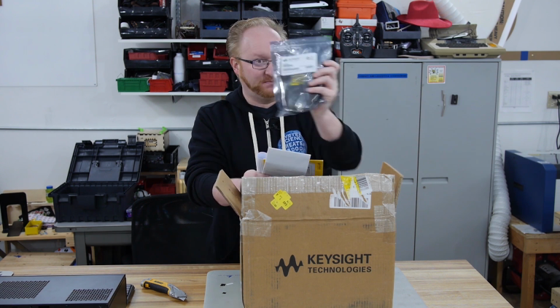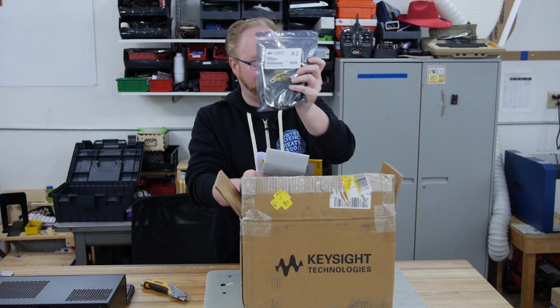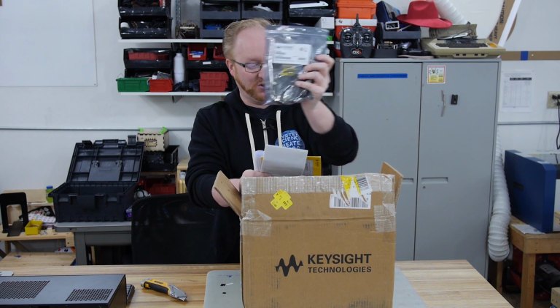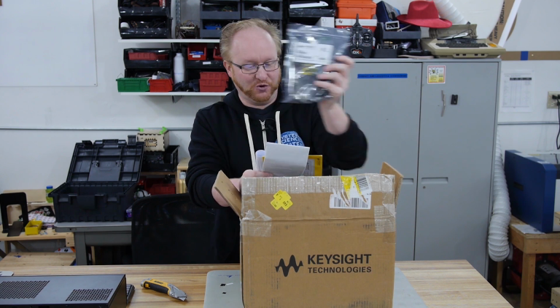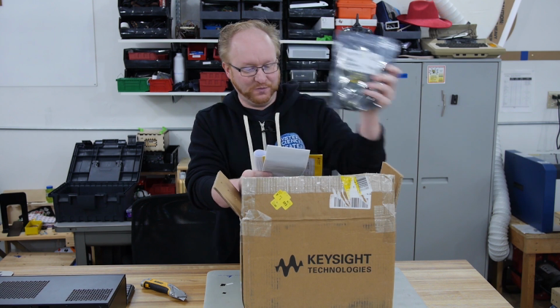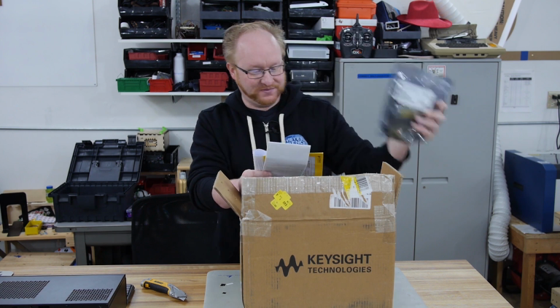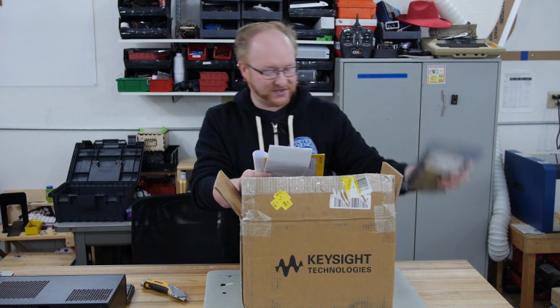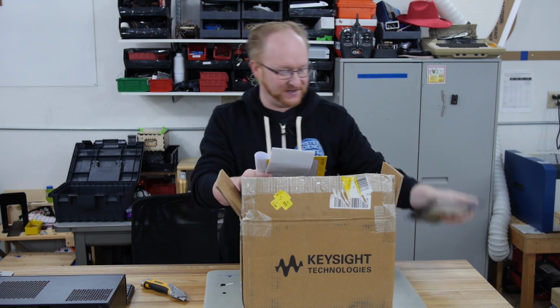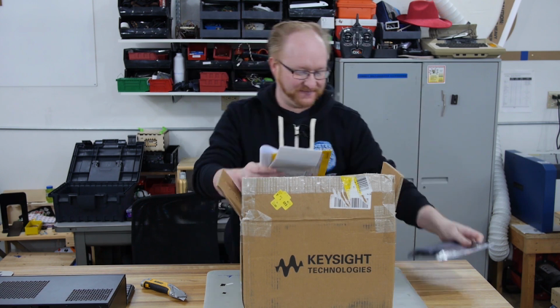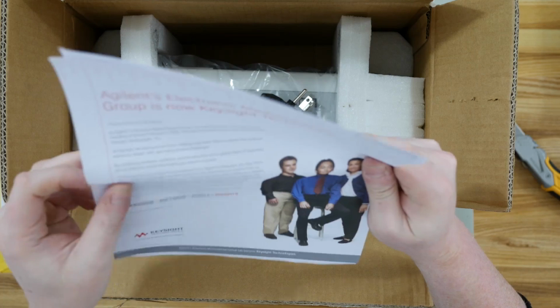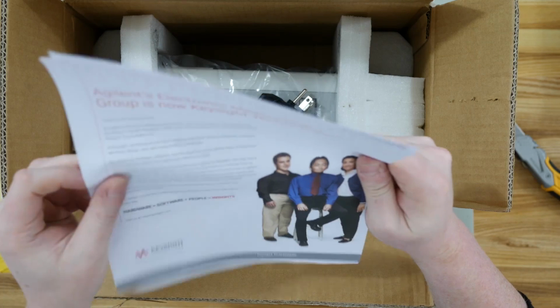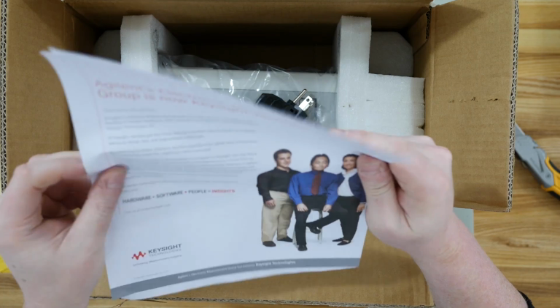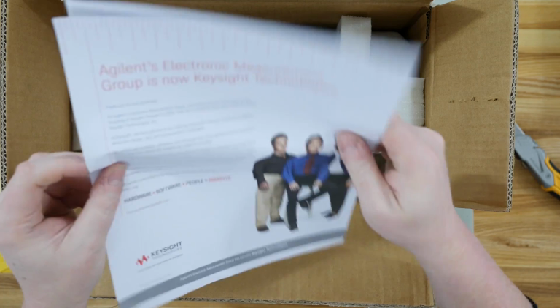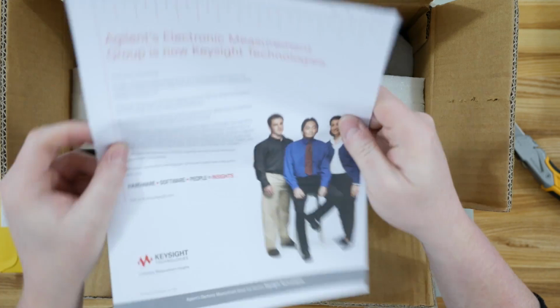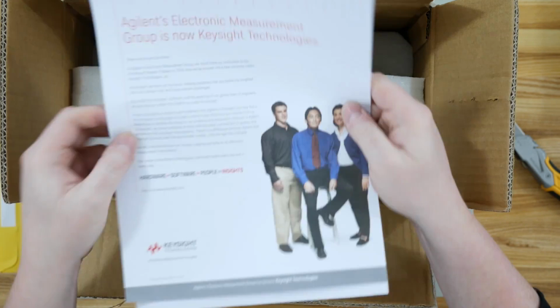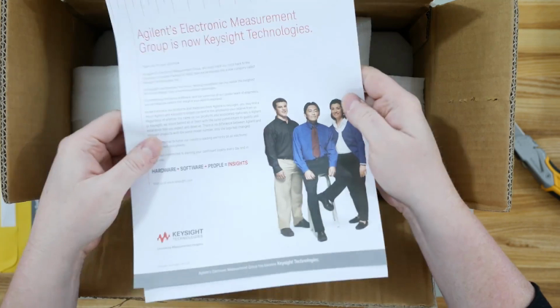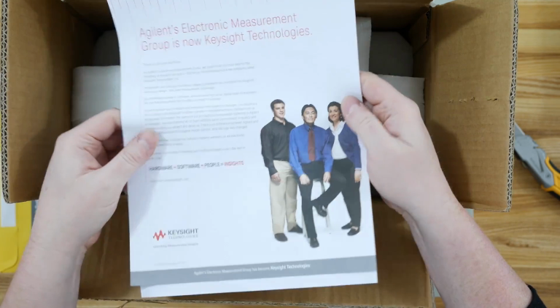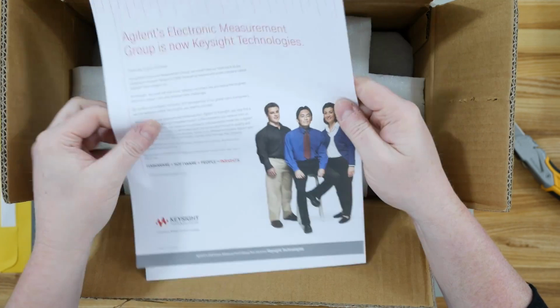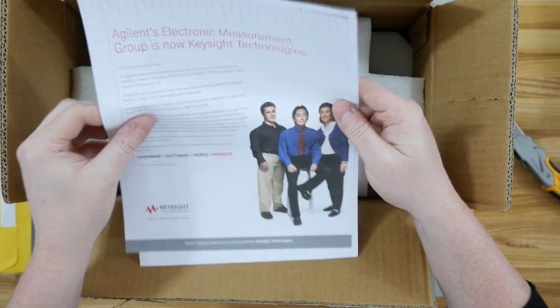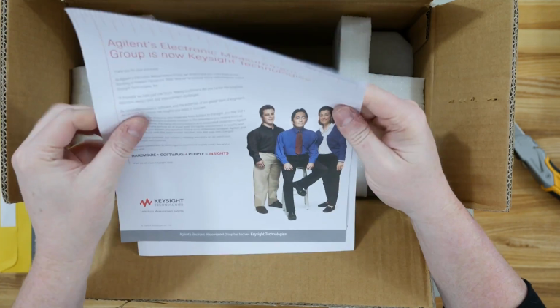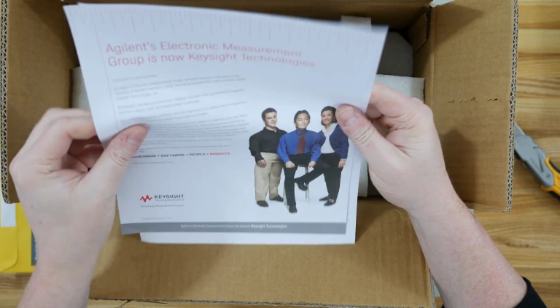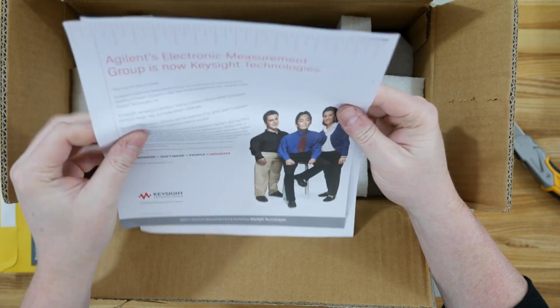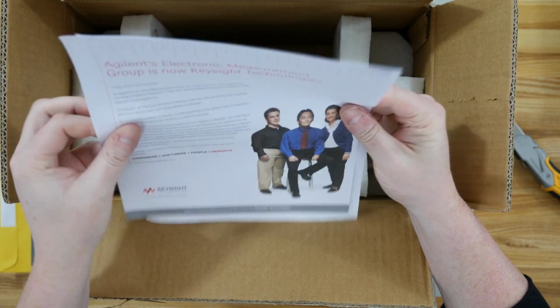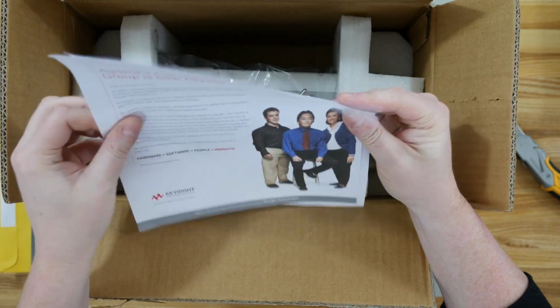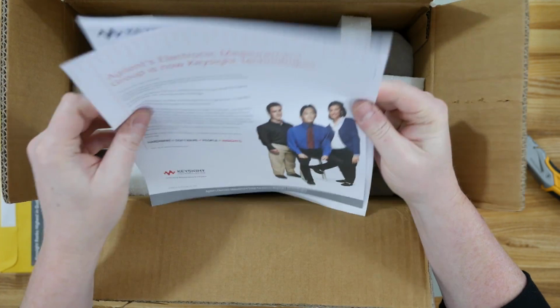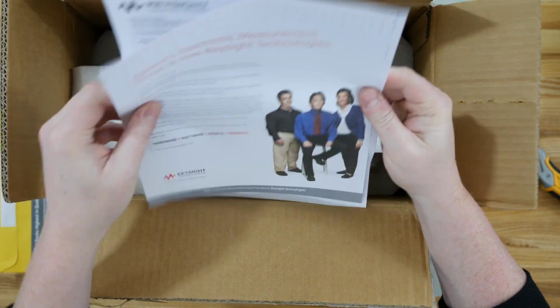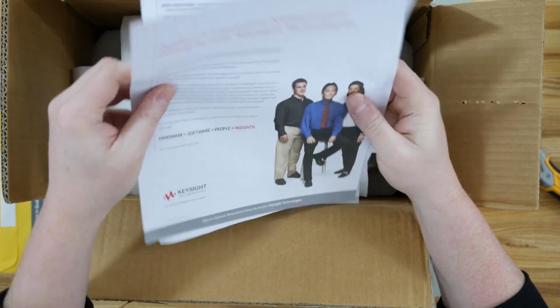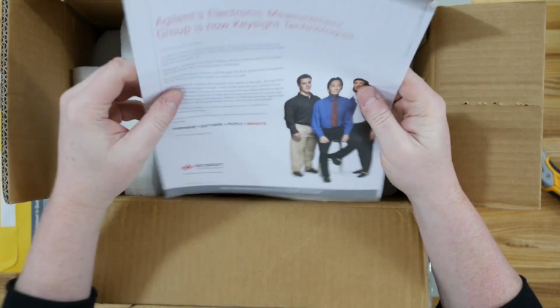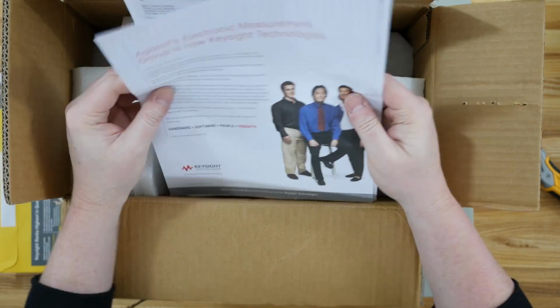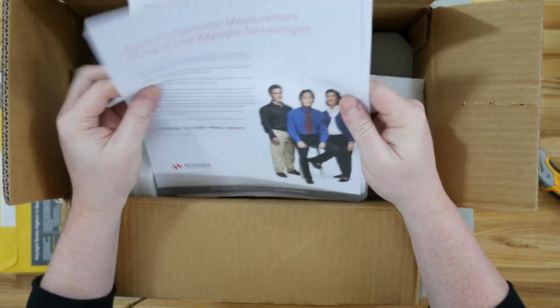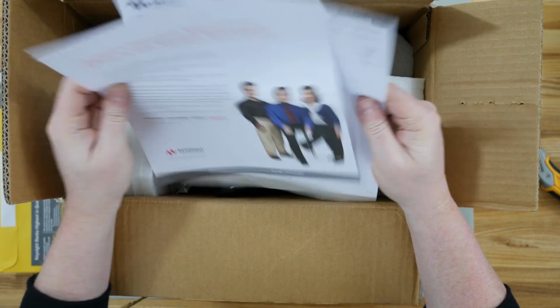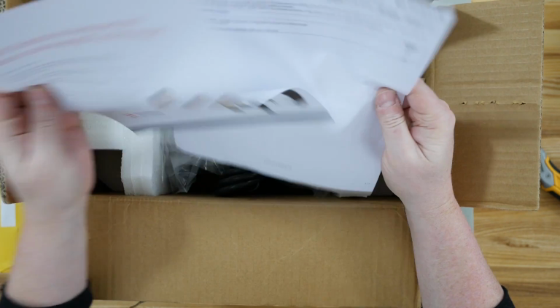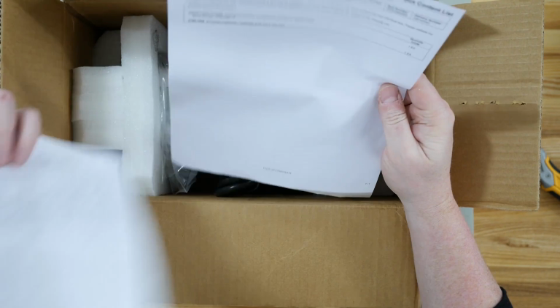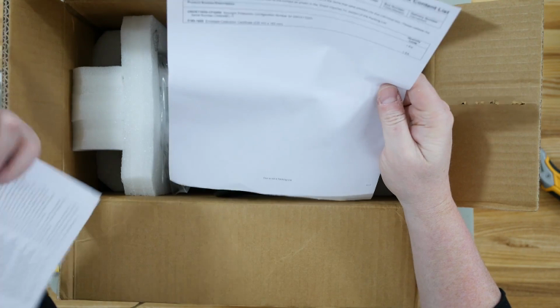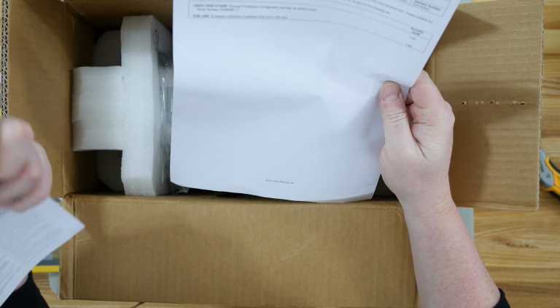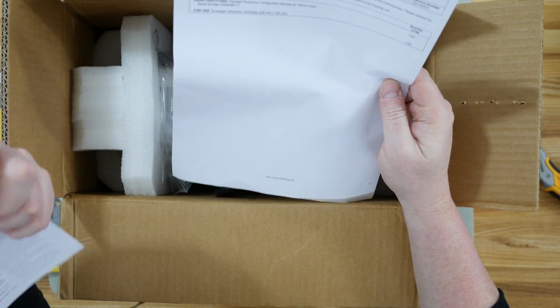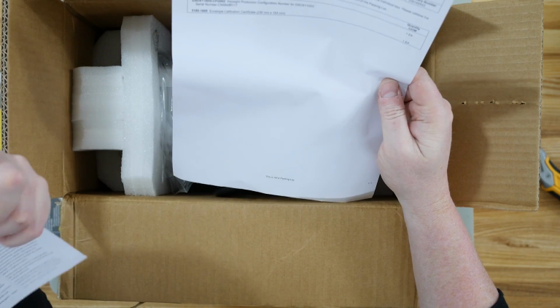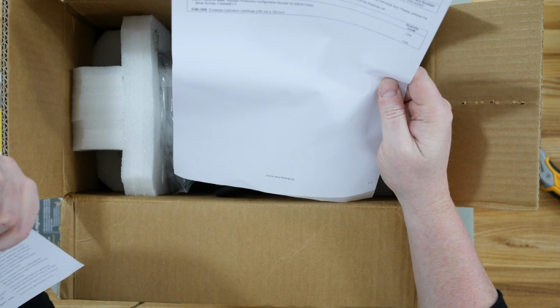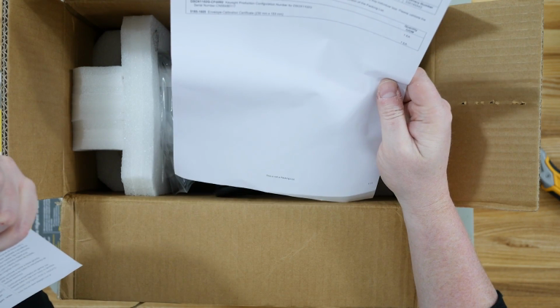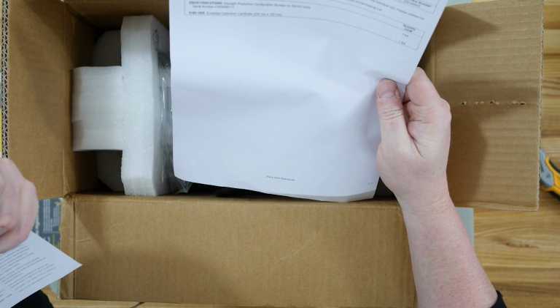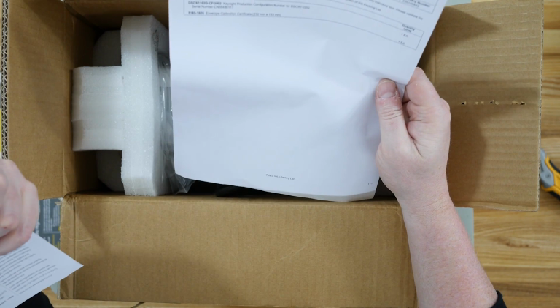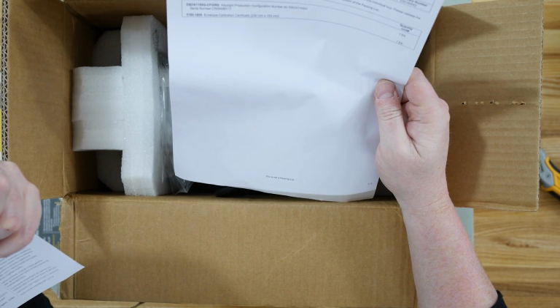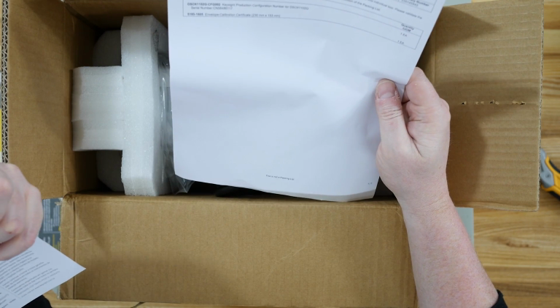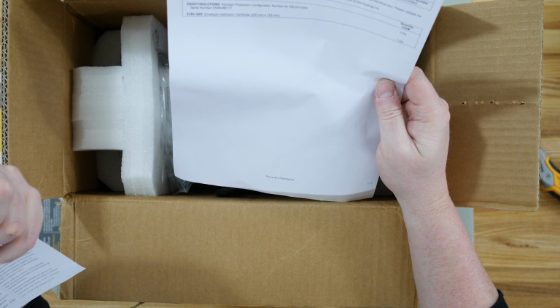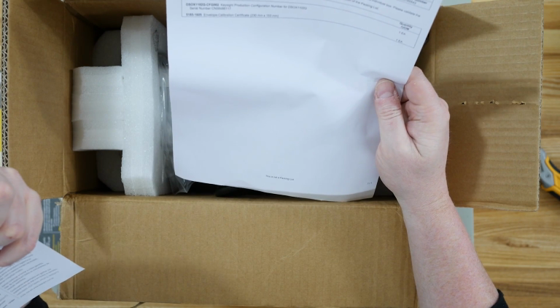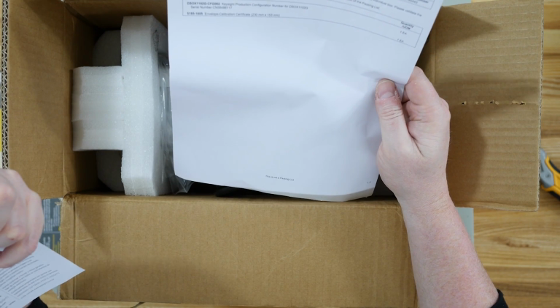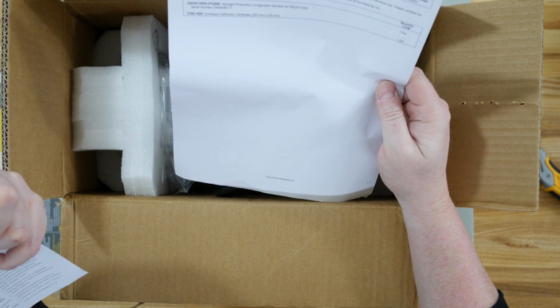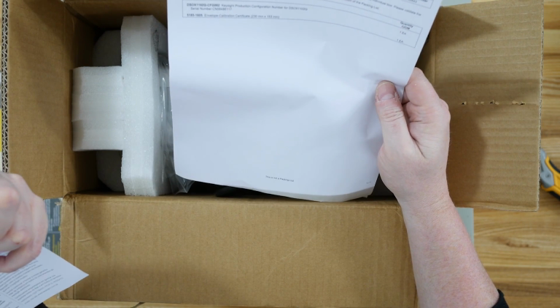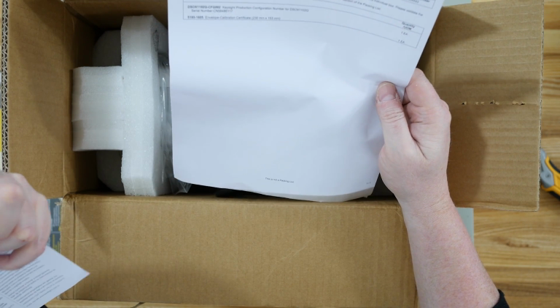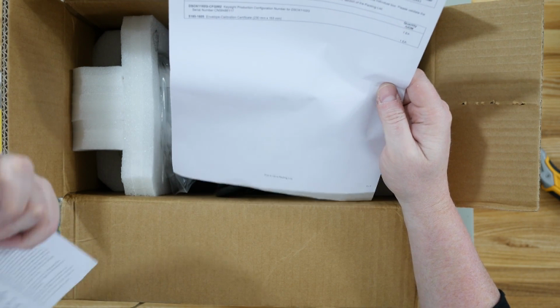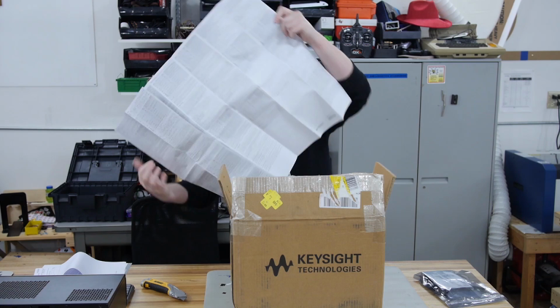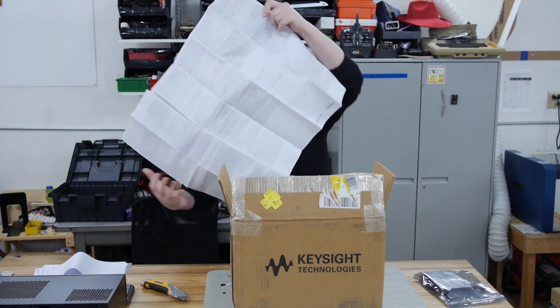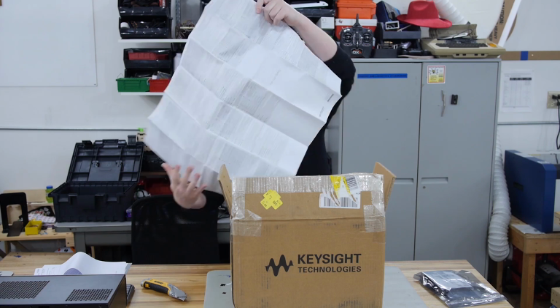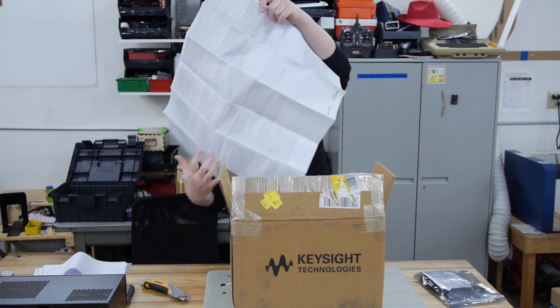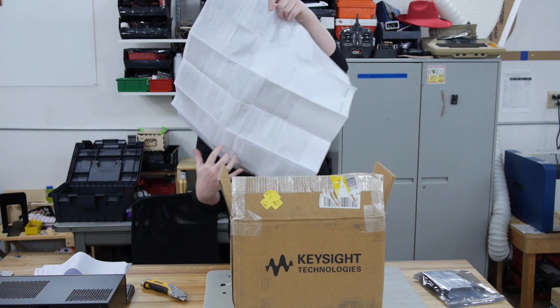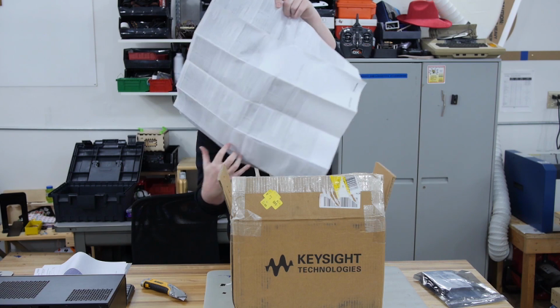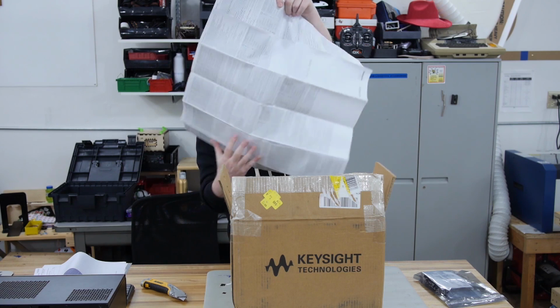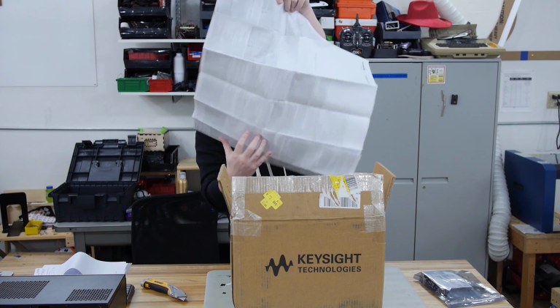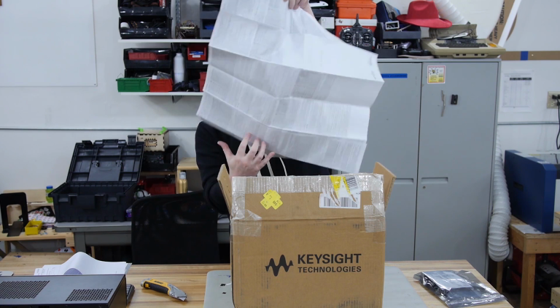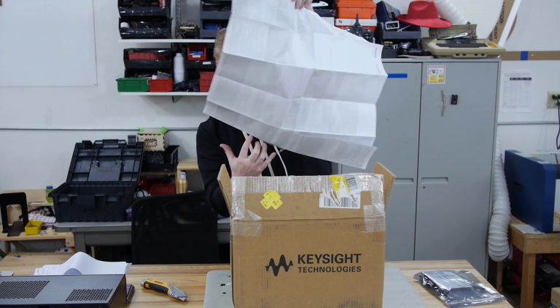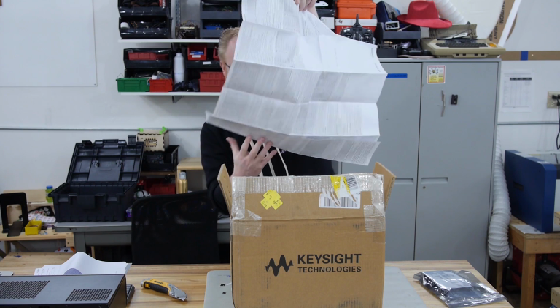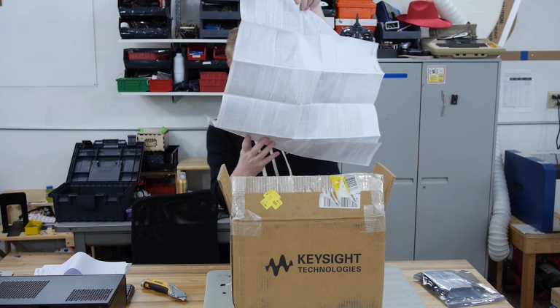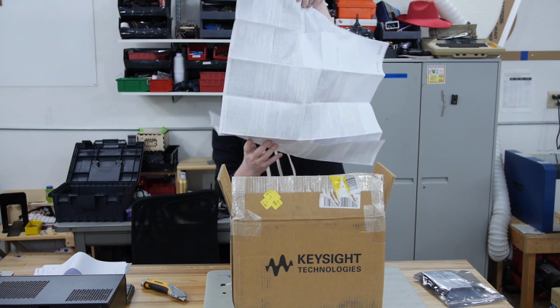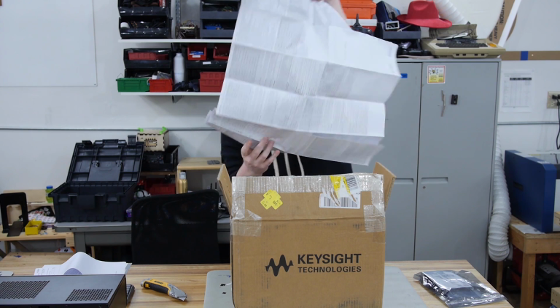Some probes, a pamphlet with people on it, a packing list. Oh, it has a calibration certificate — good.